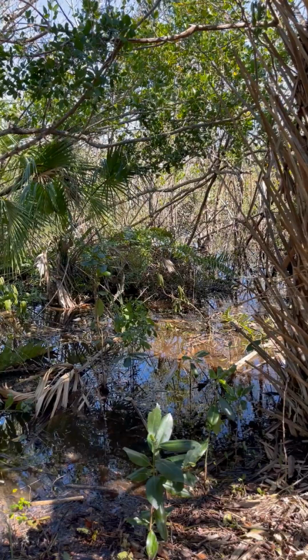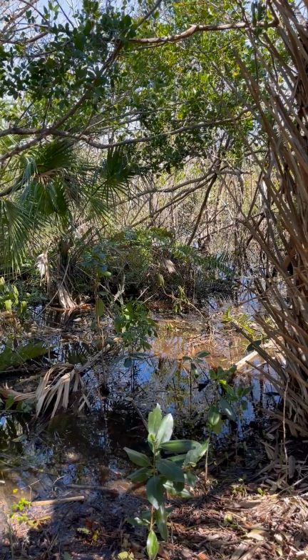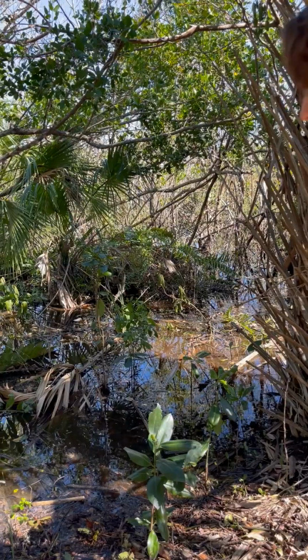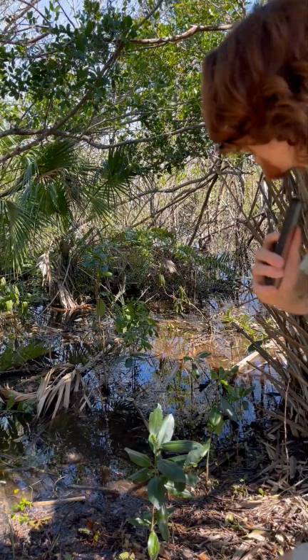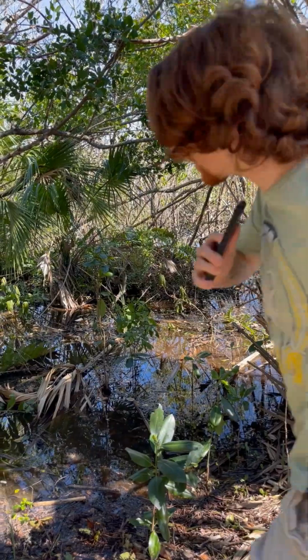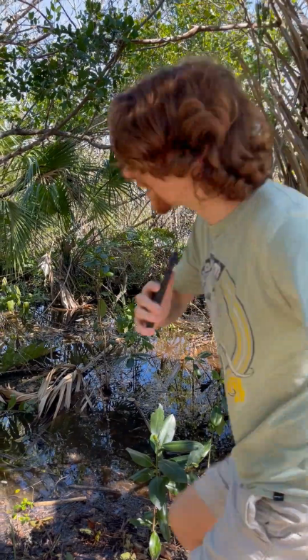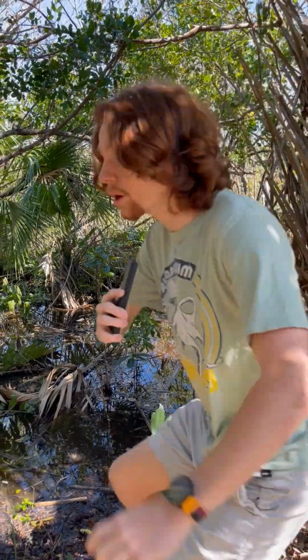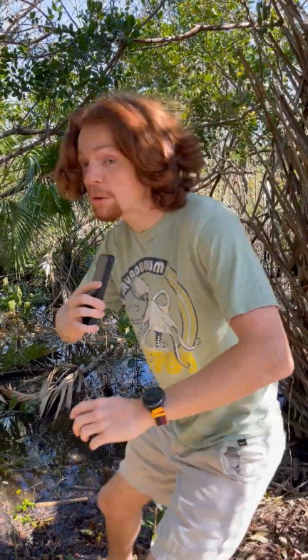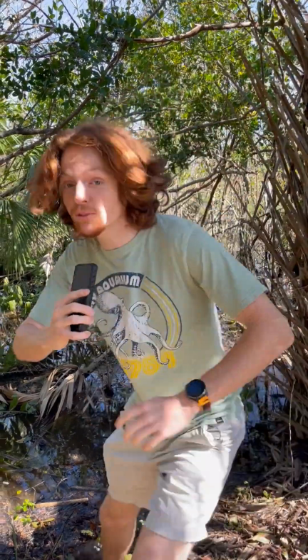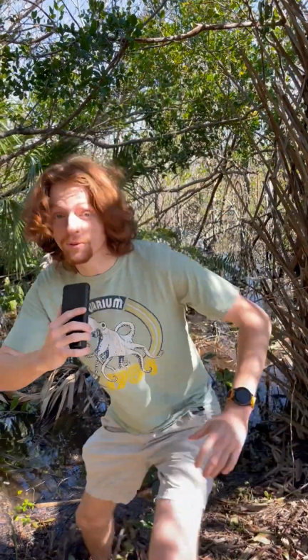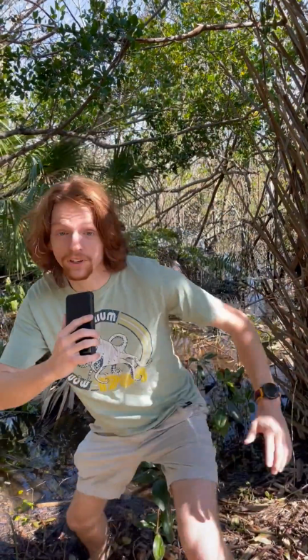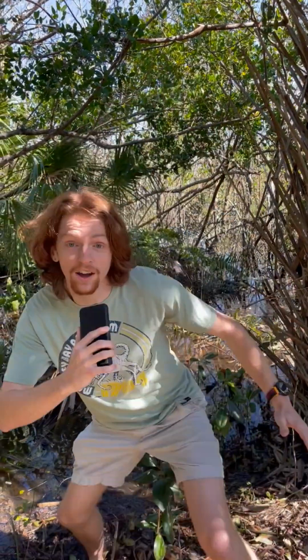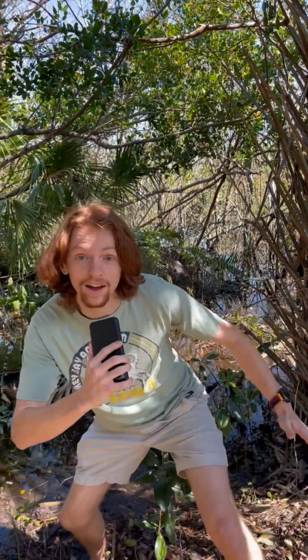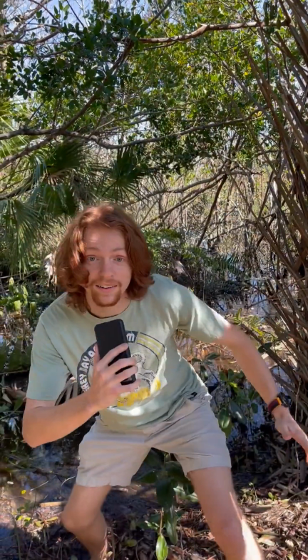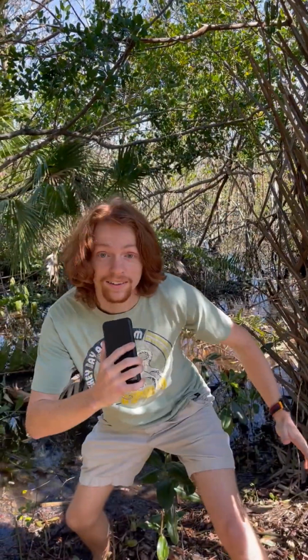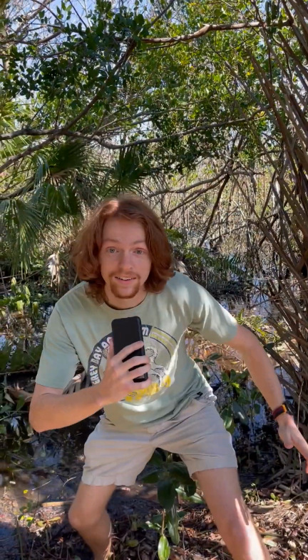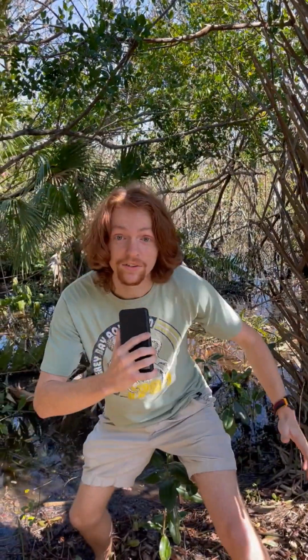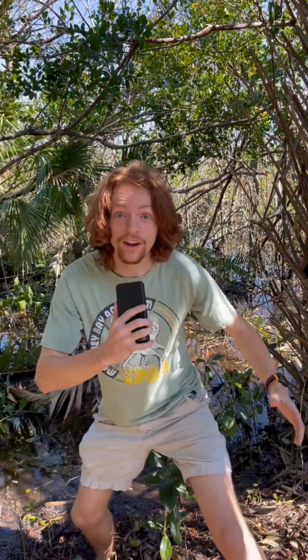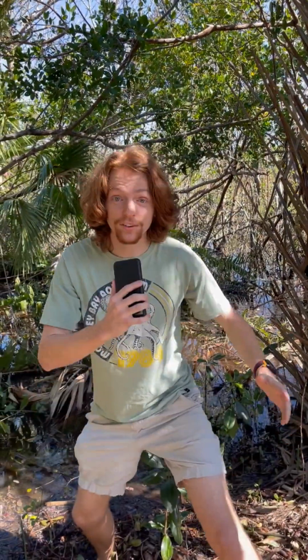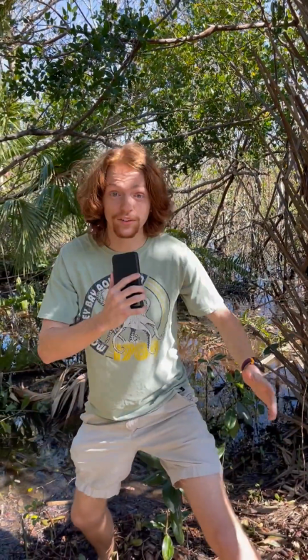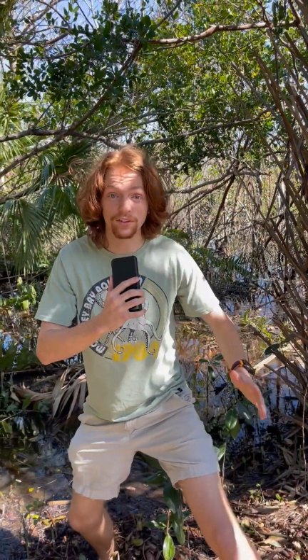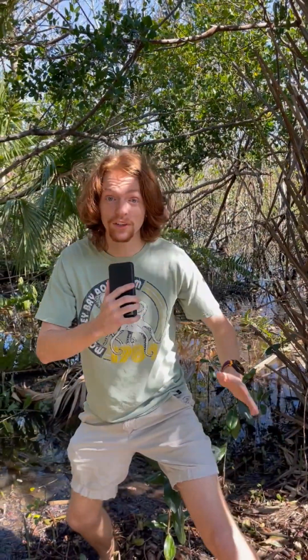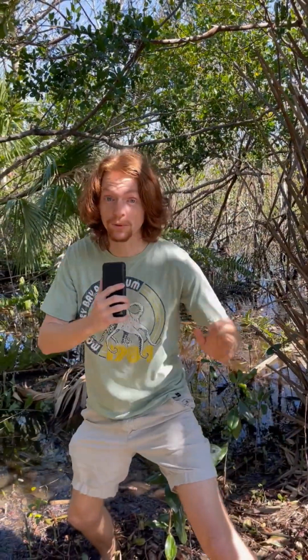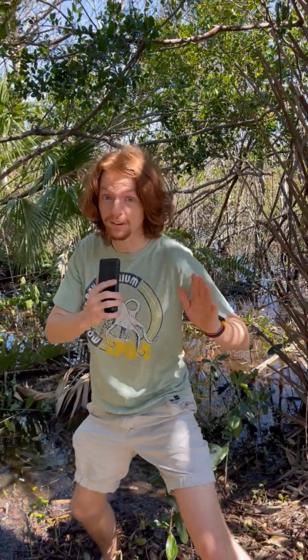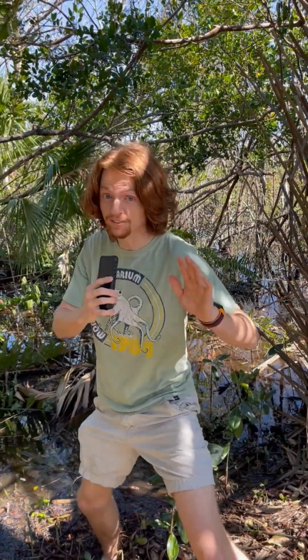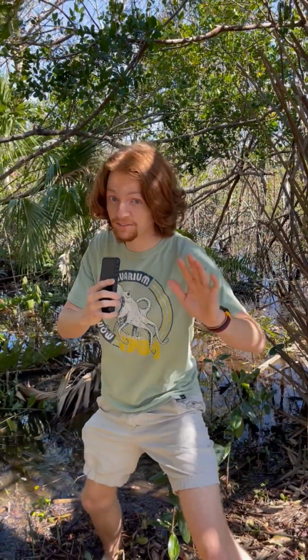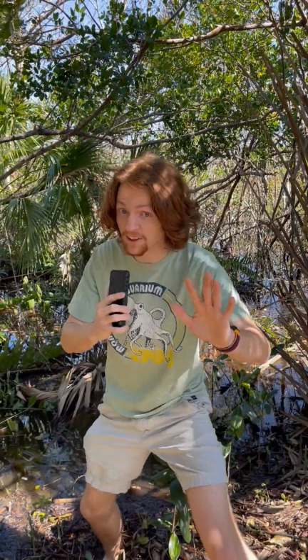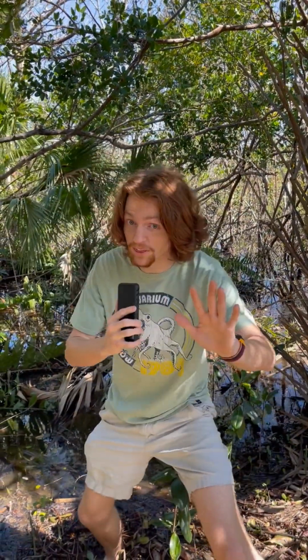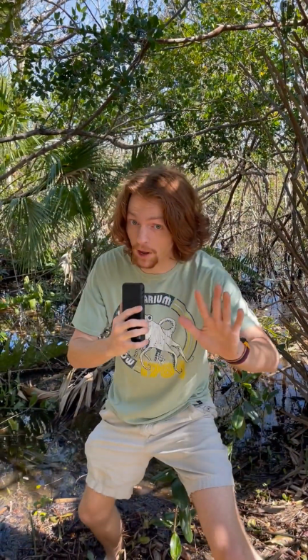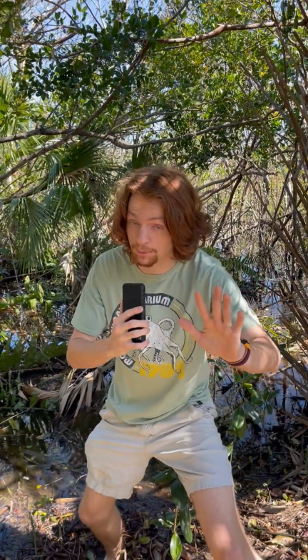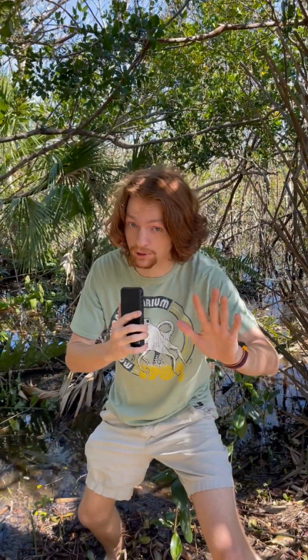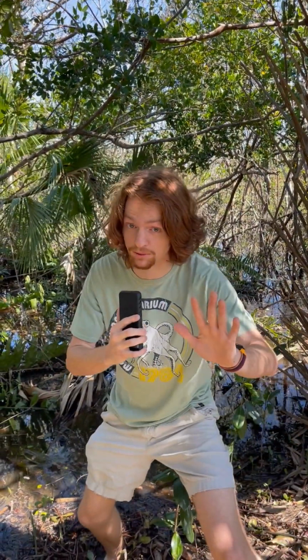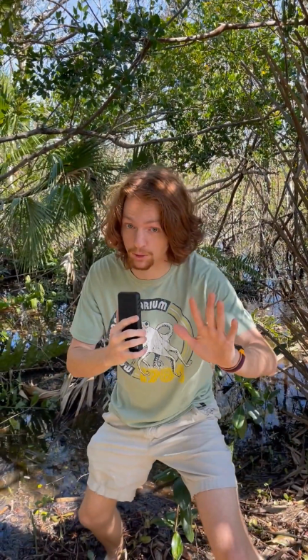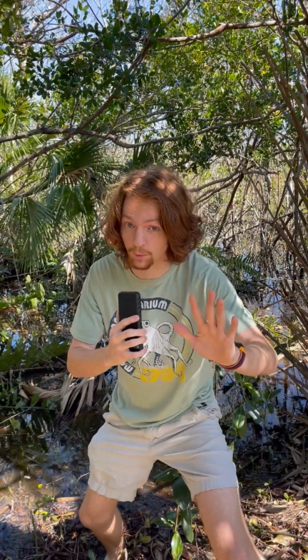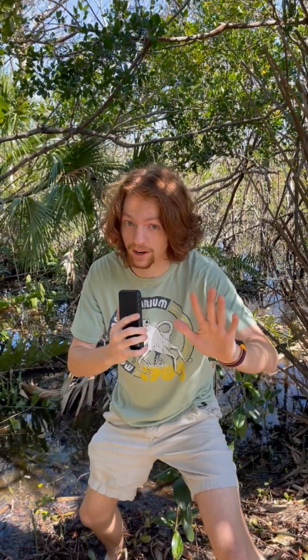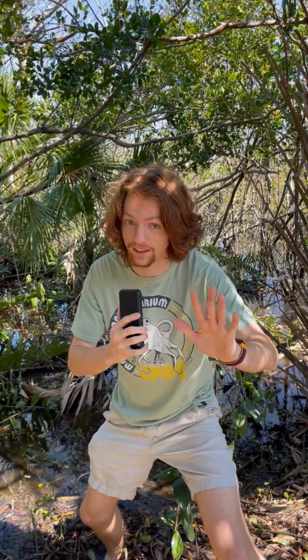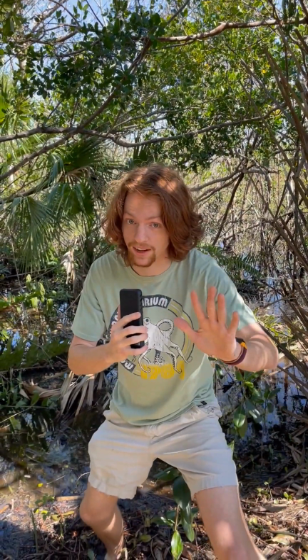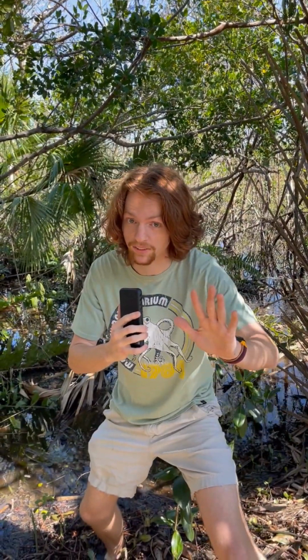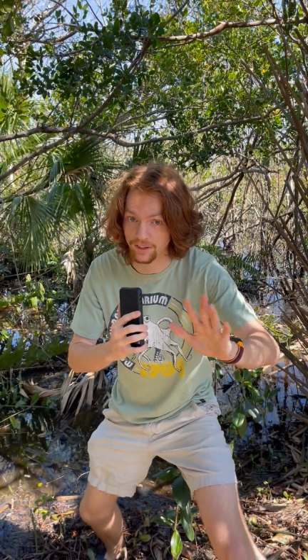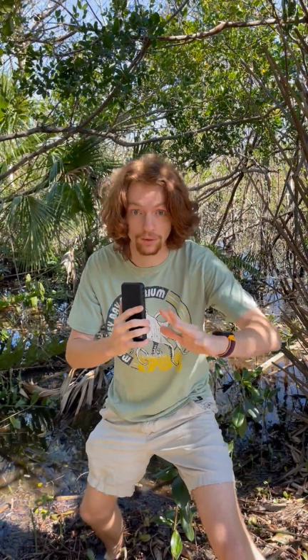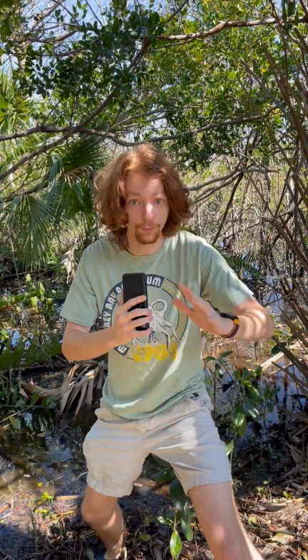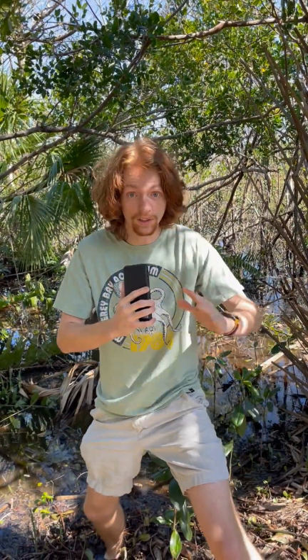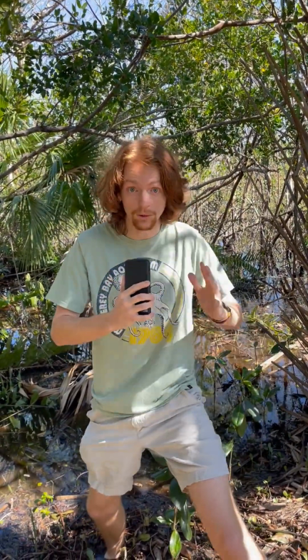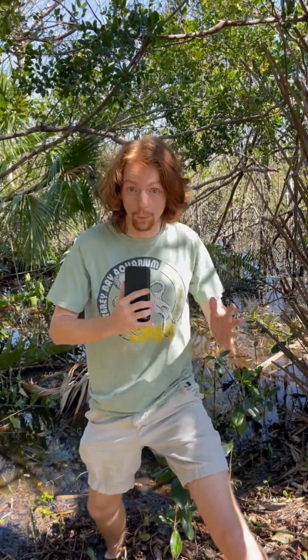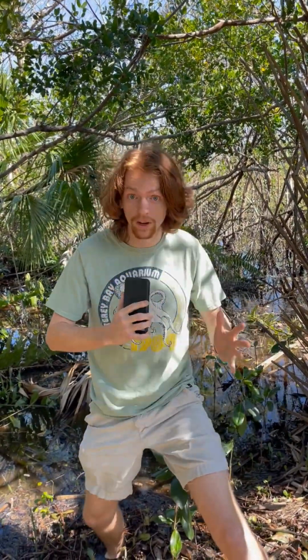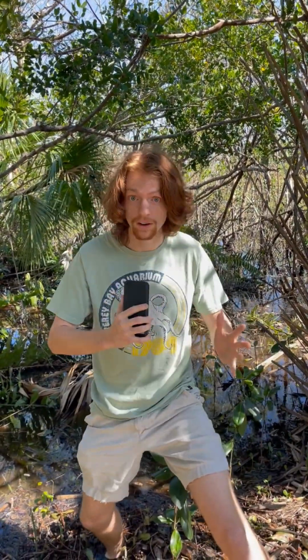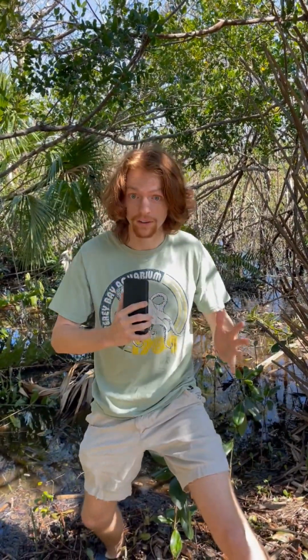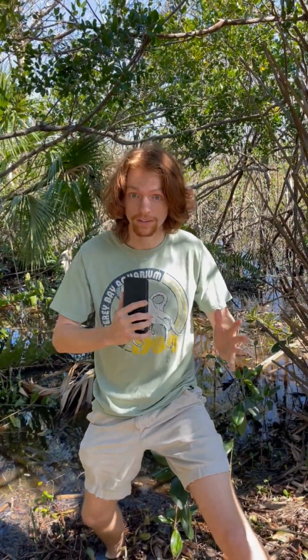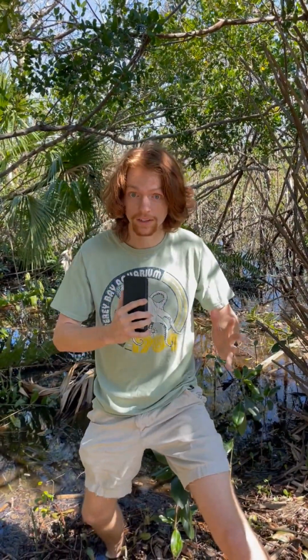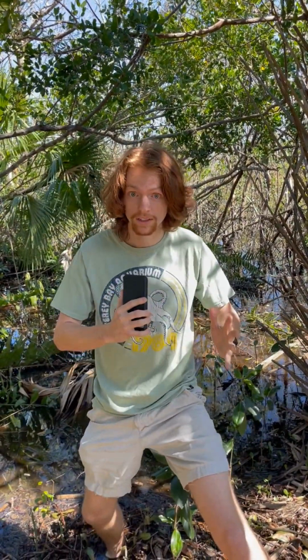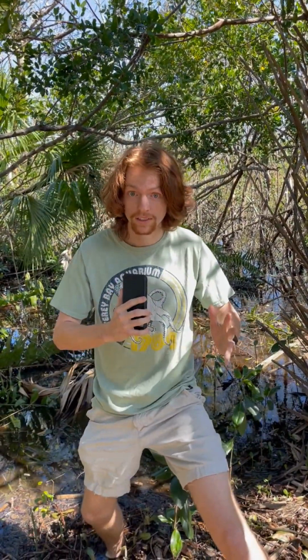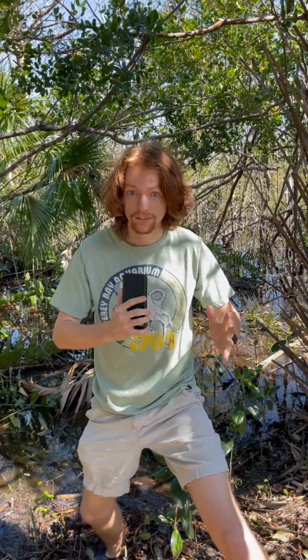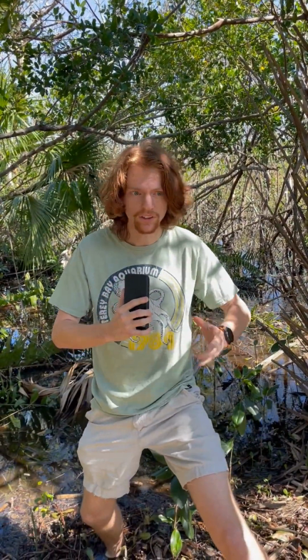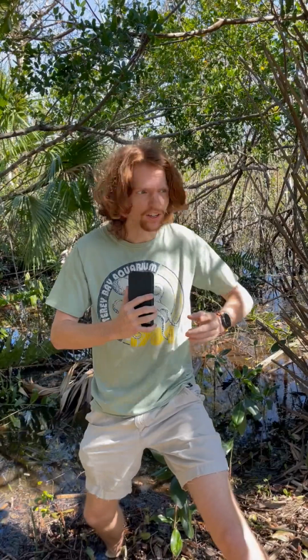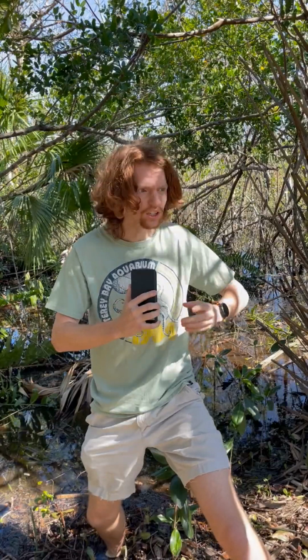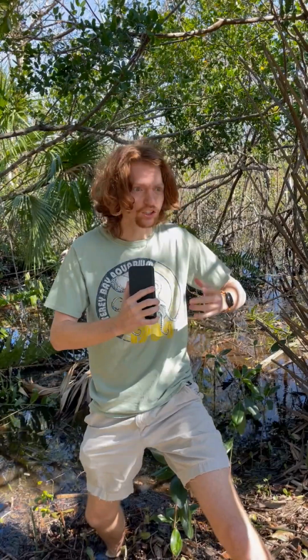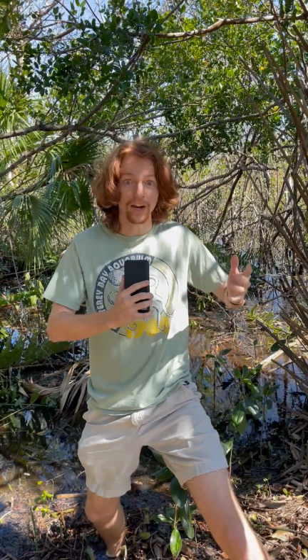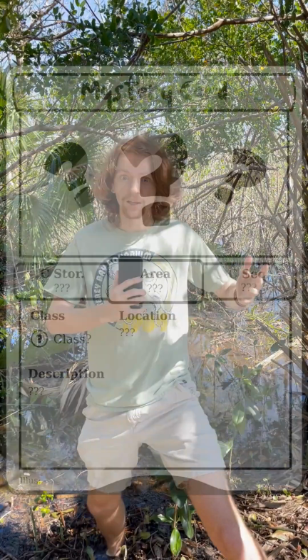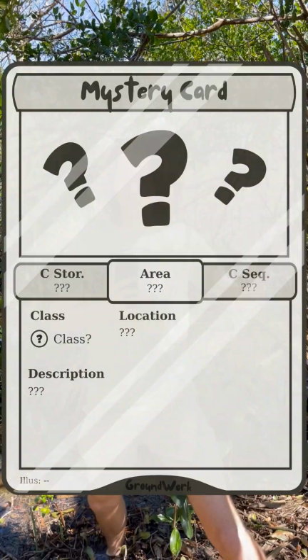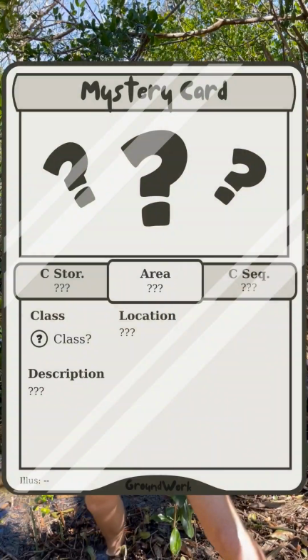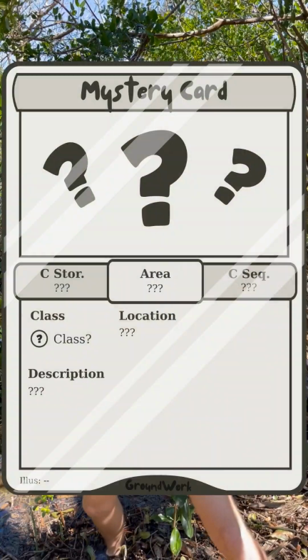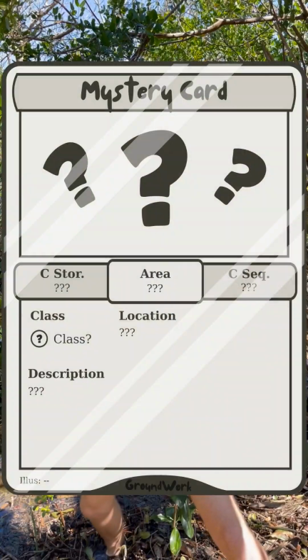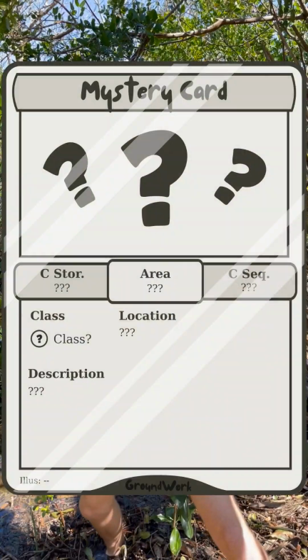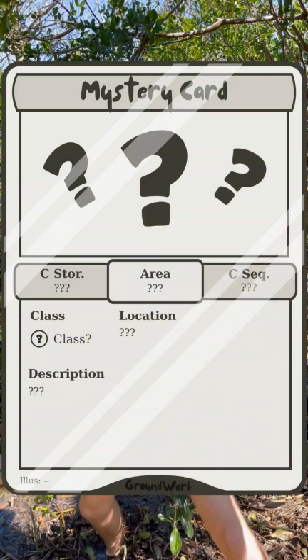Wait, I almost forgot! There's actually a secret fifth option for wetlands, and they're really weird. It's like a shiny wetland.